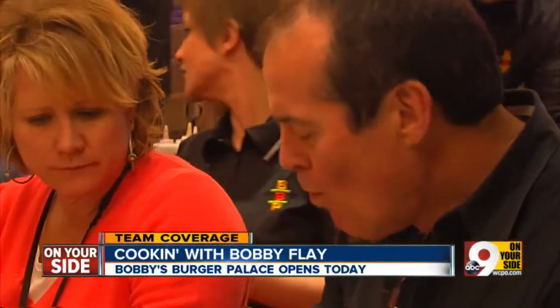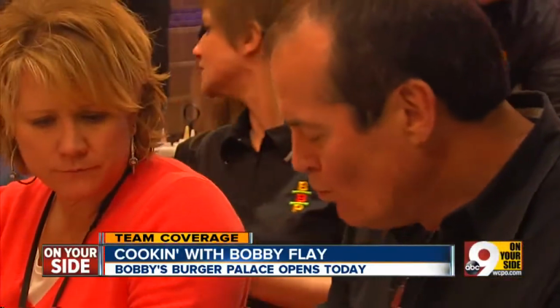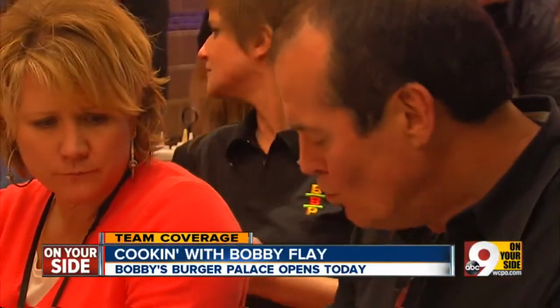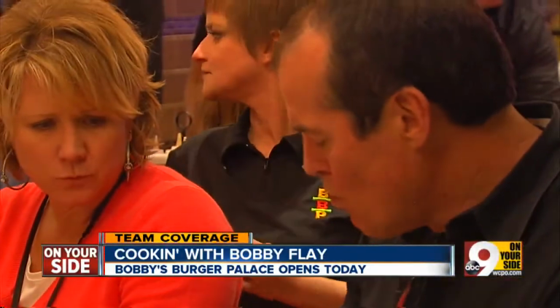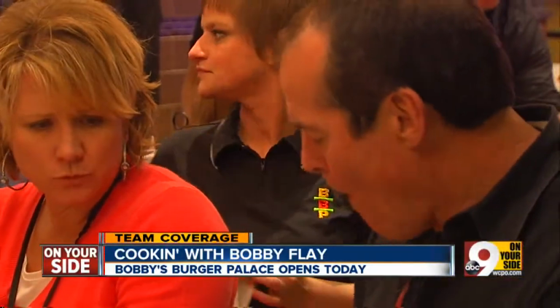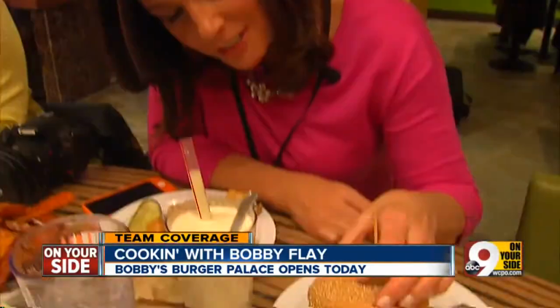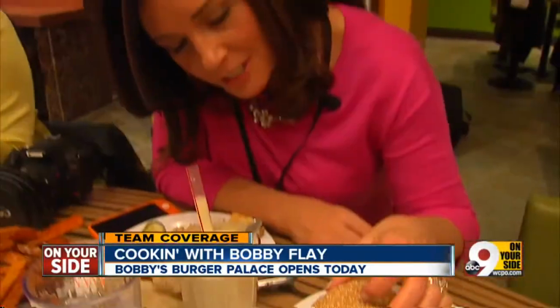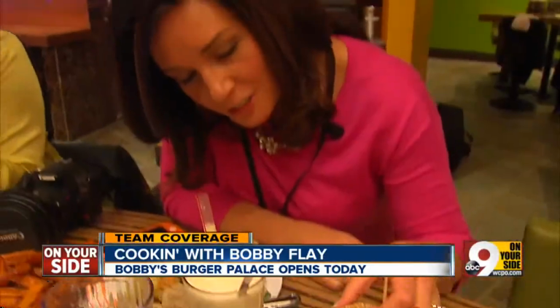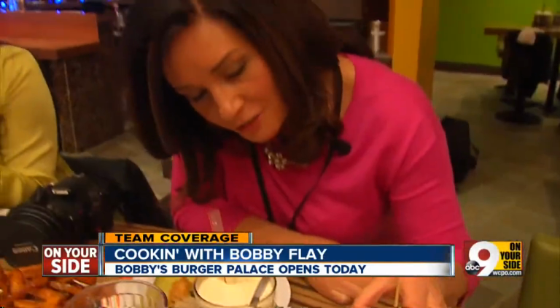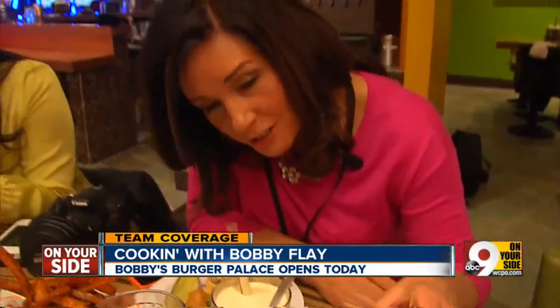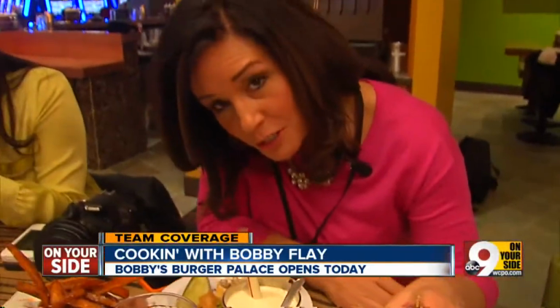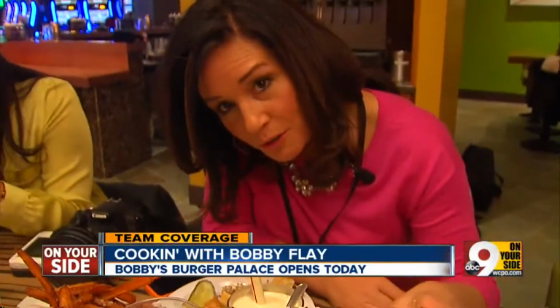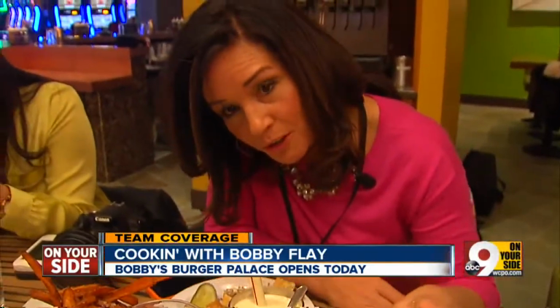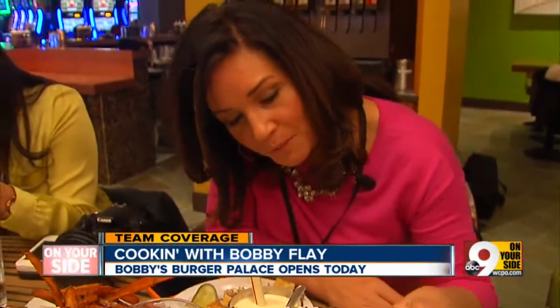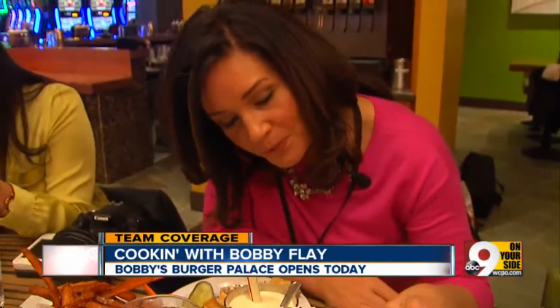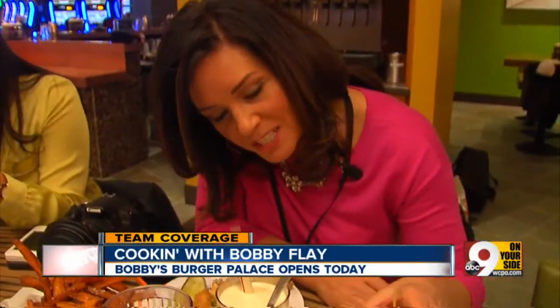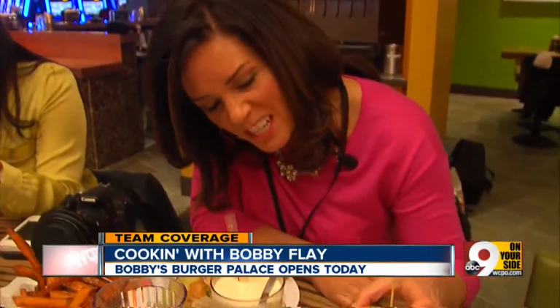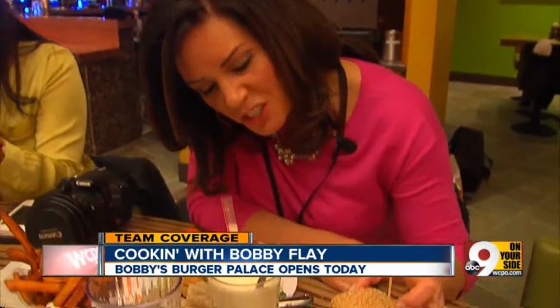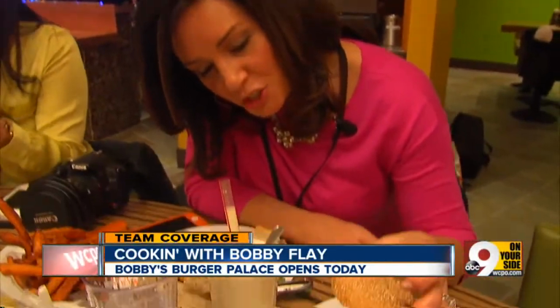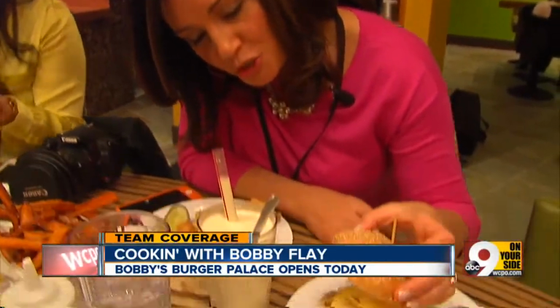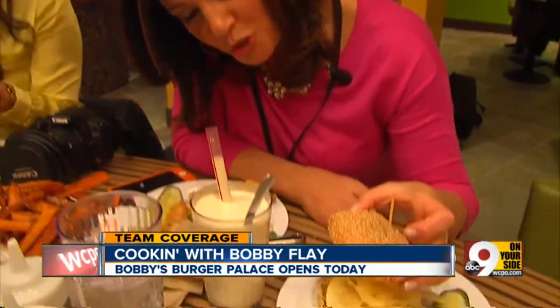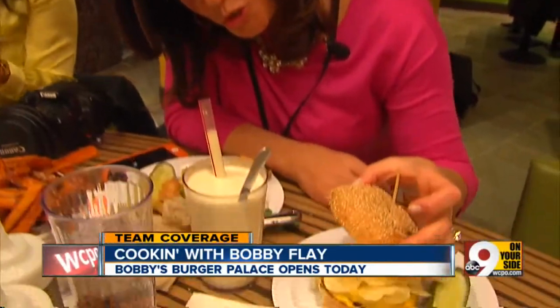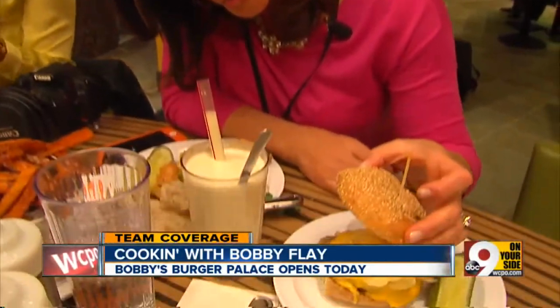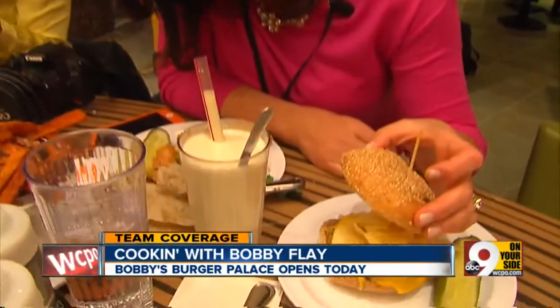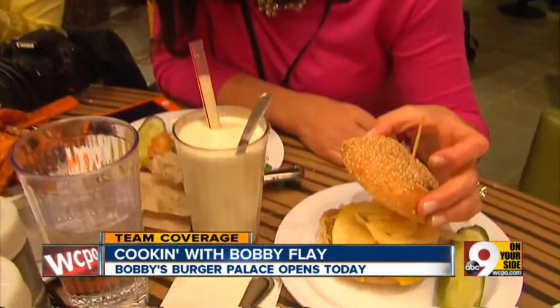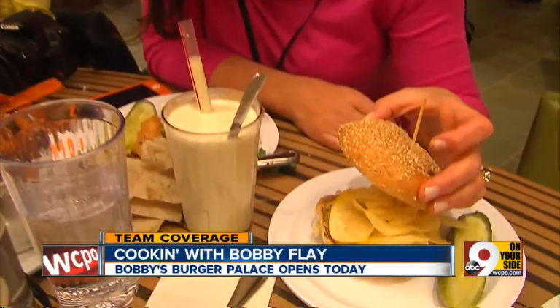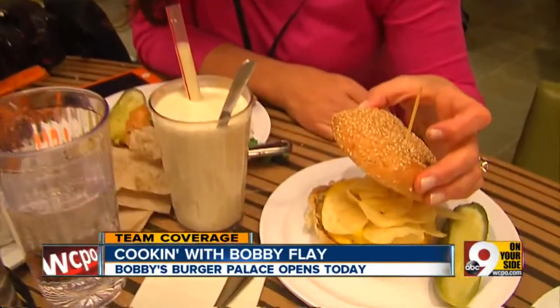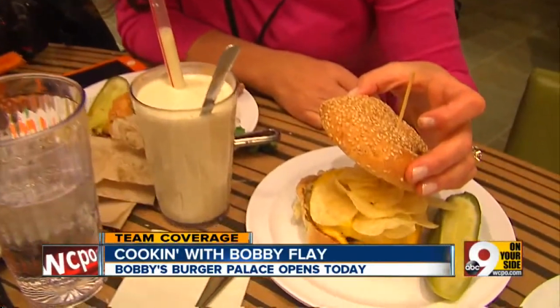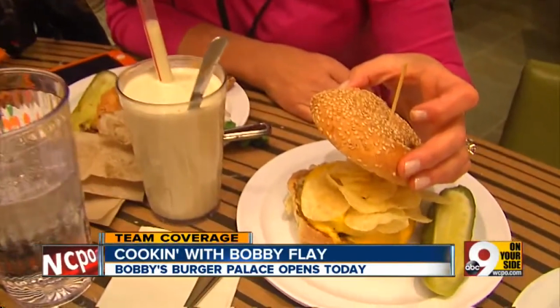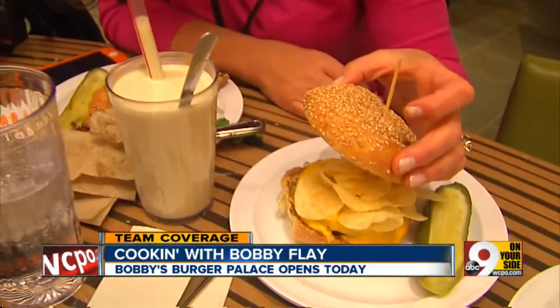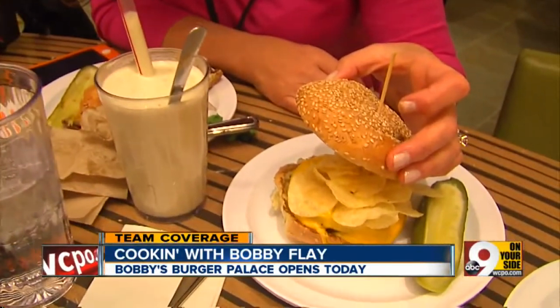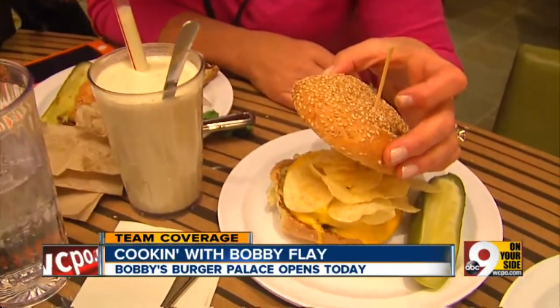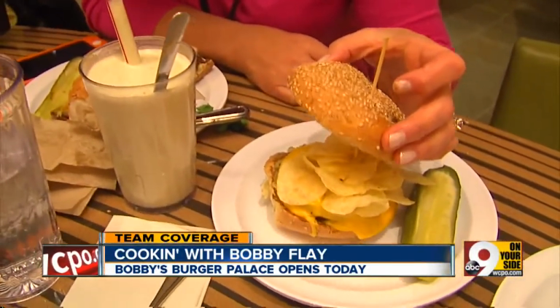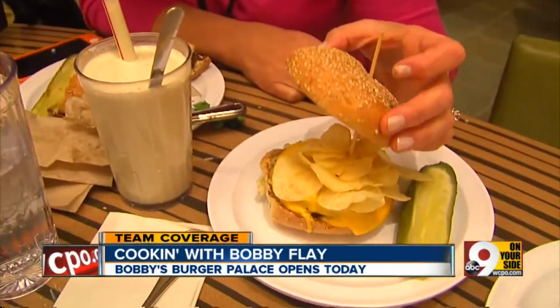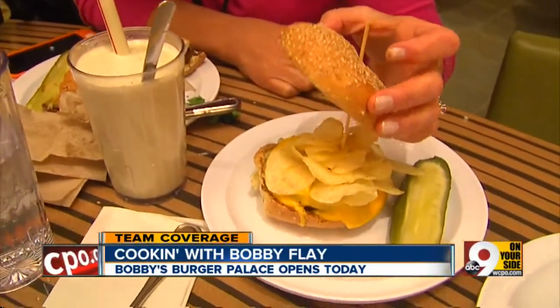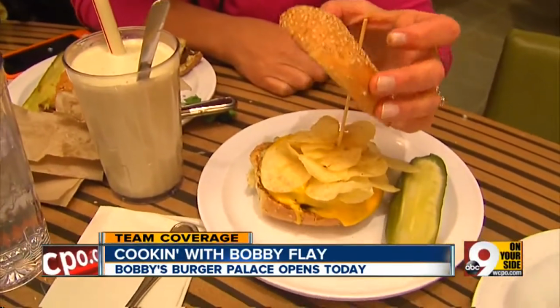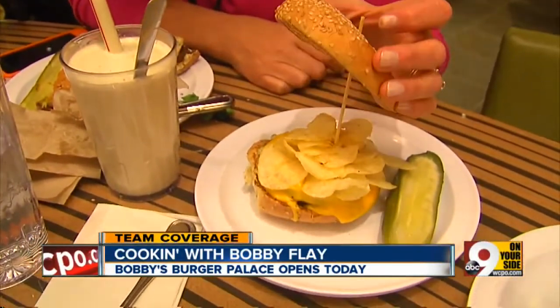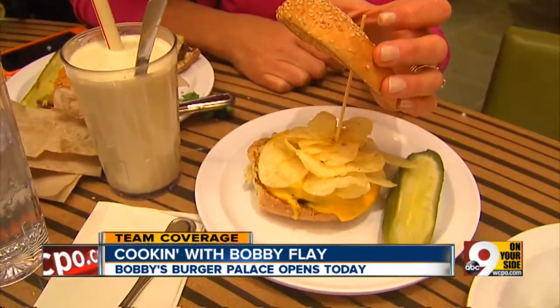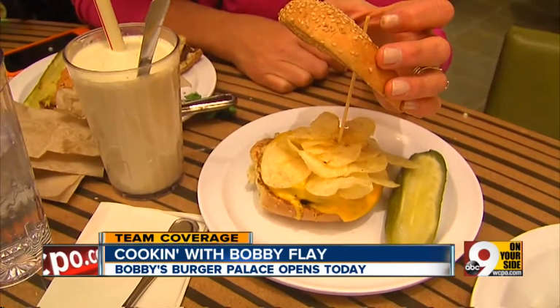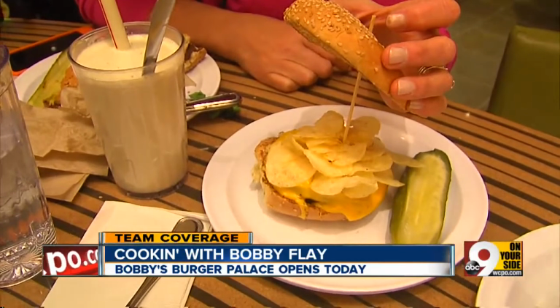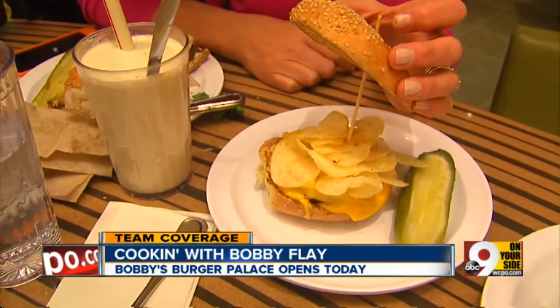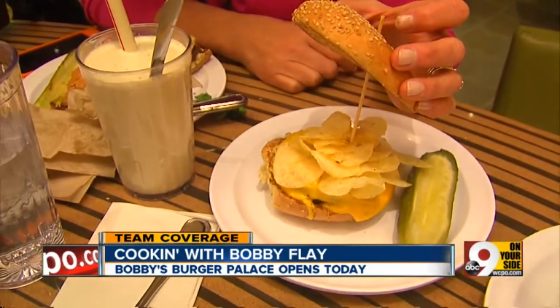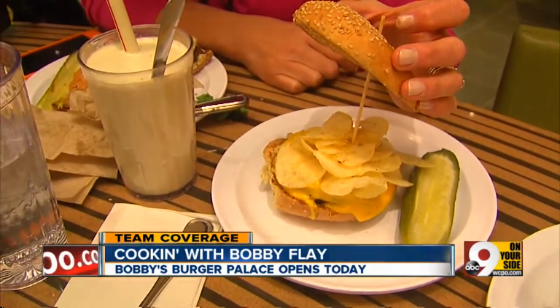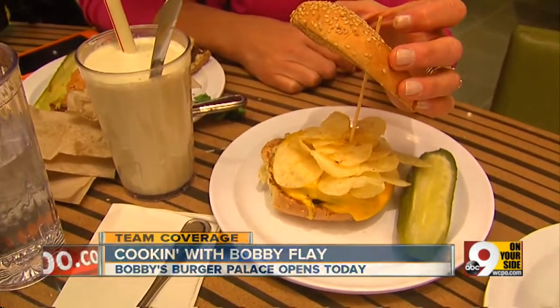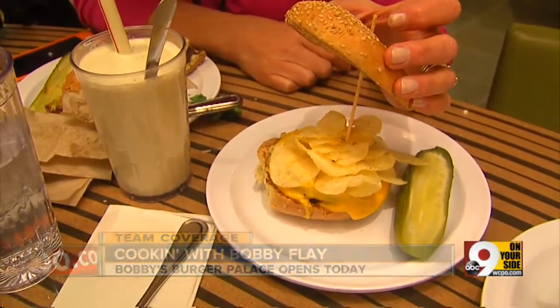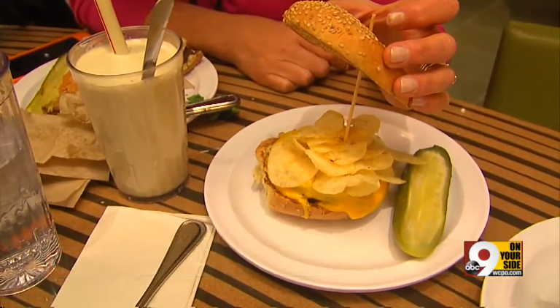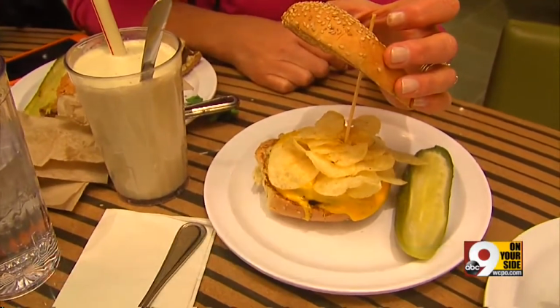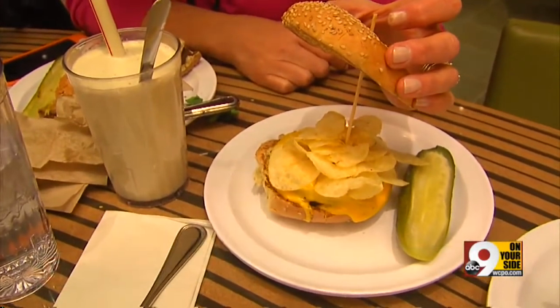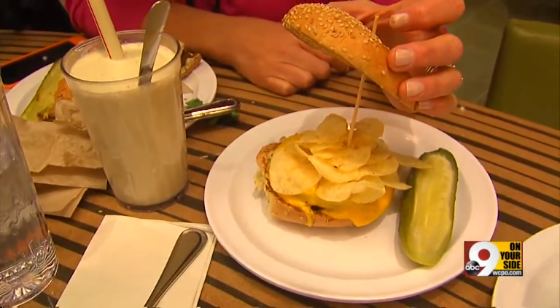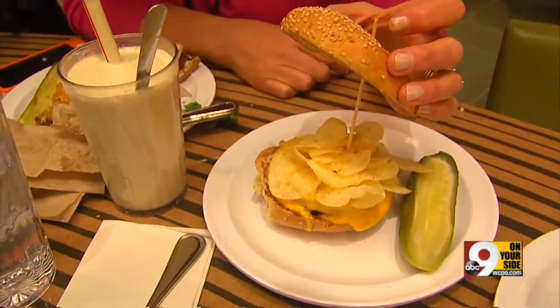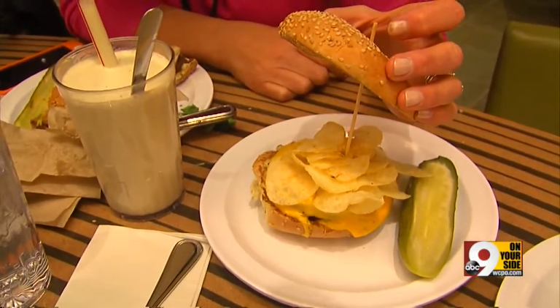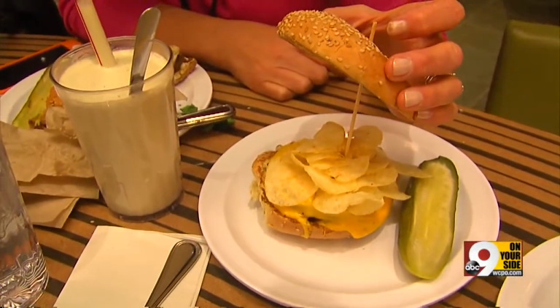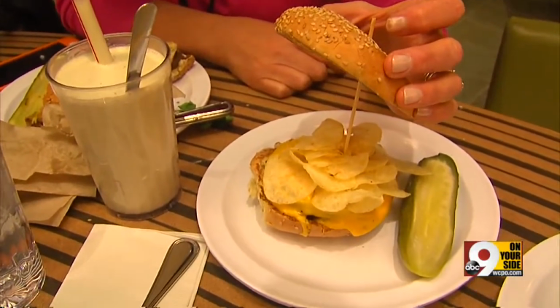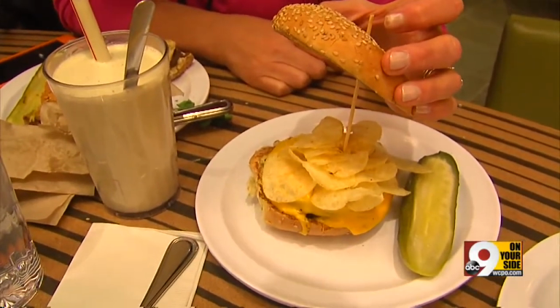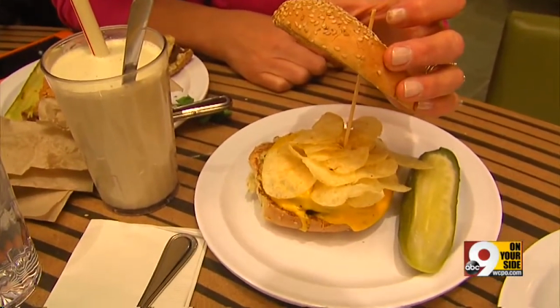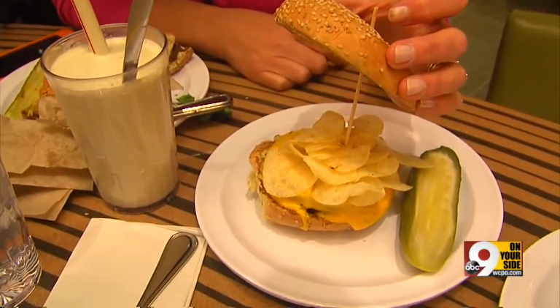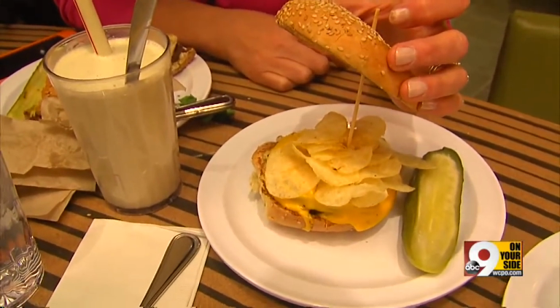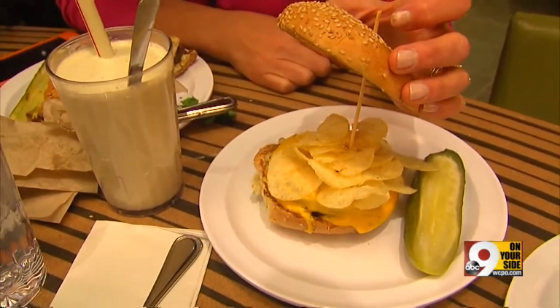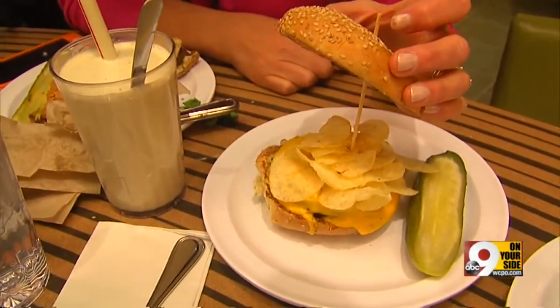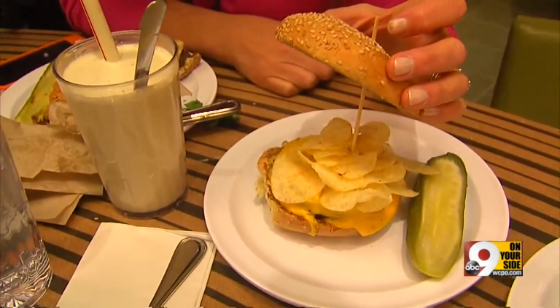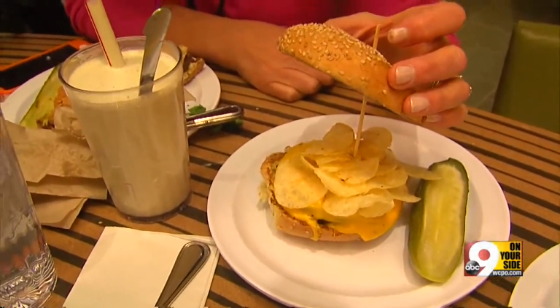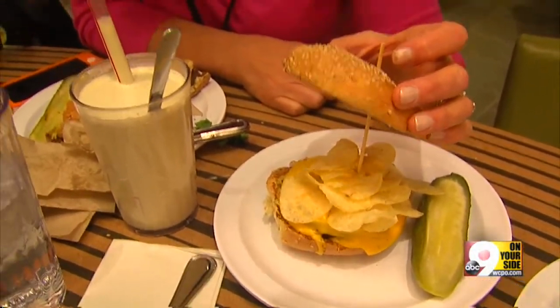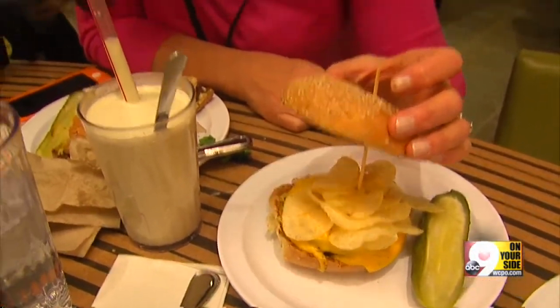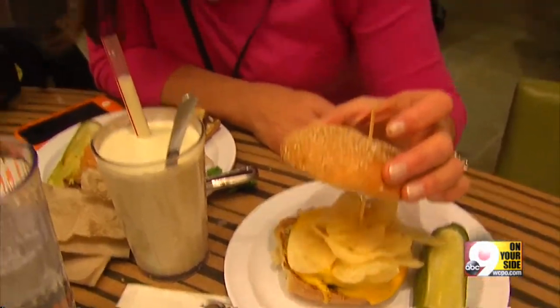So this one is the Crunch Burger. It's got two layers of American cheese, and look at that — fries inside. Potato chips.